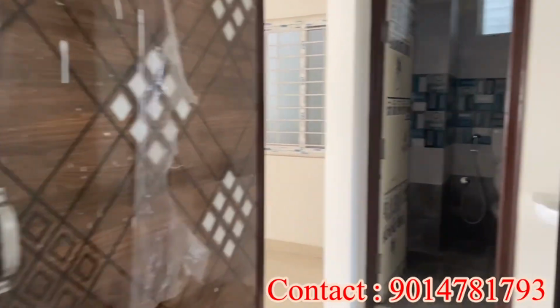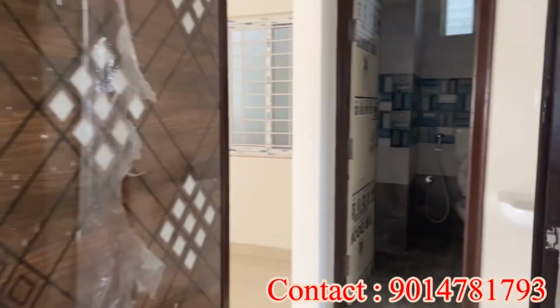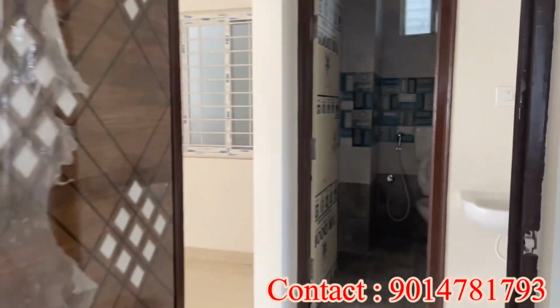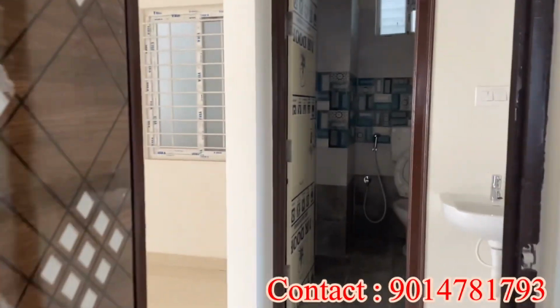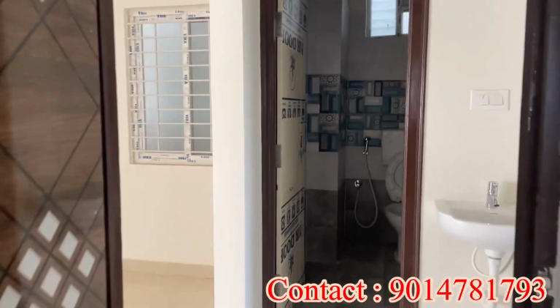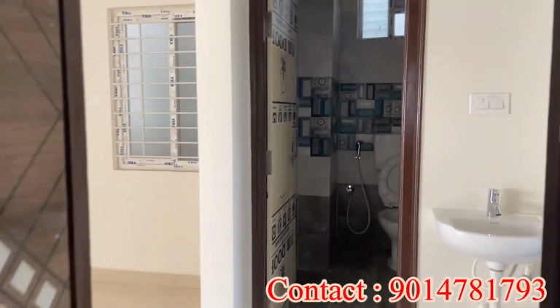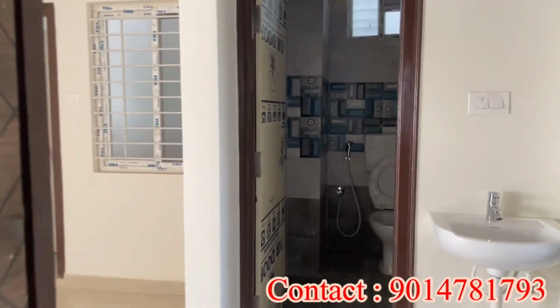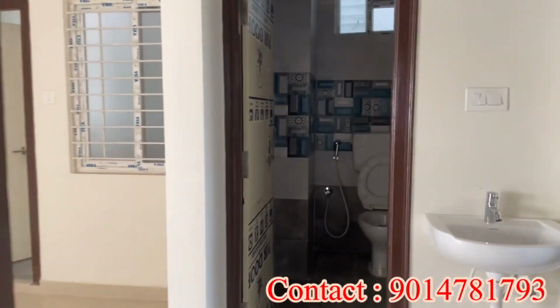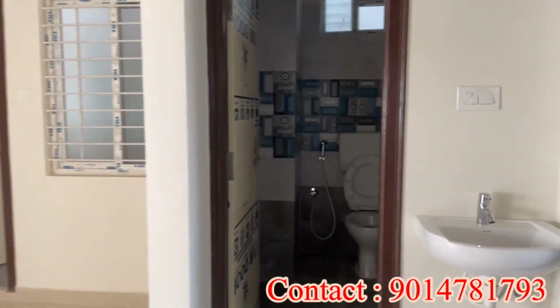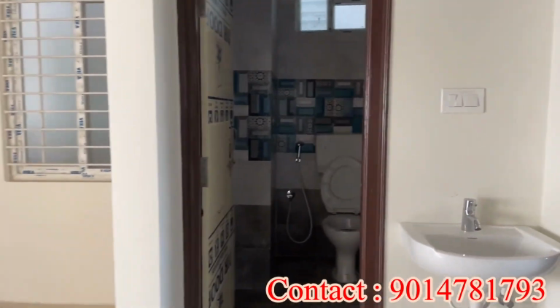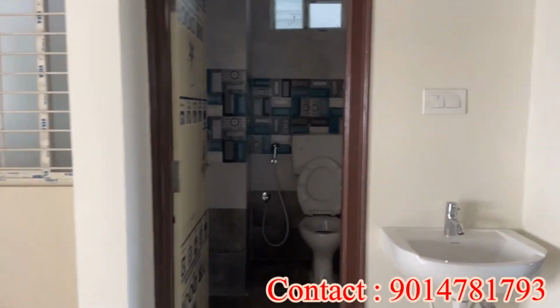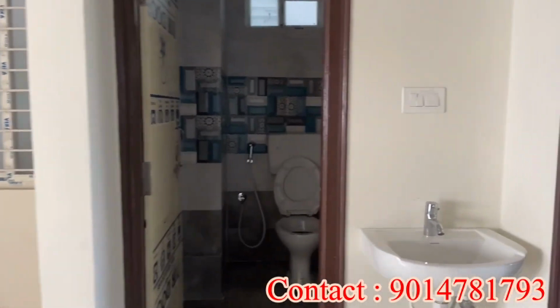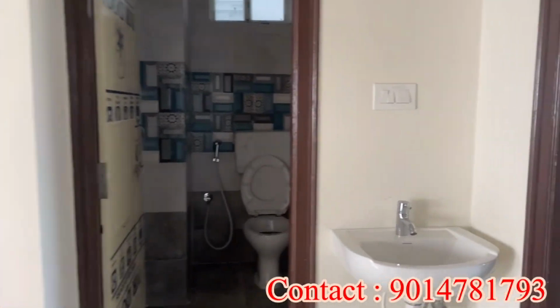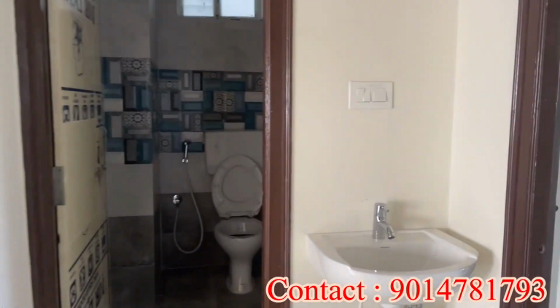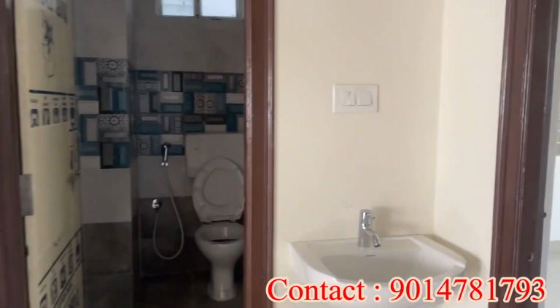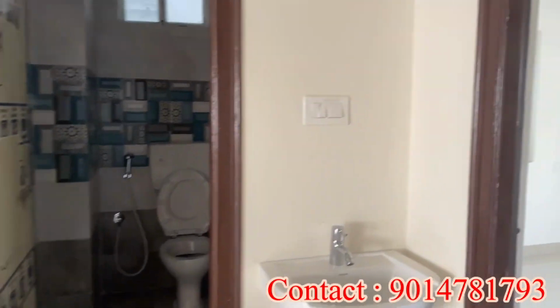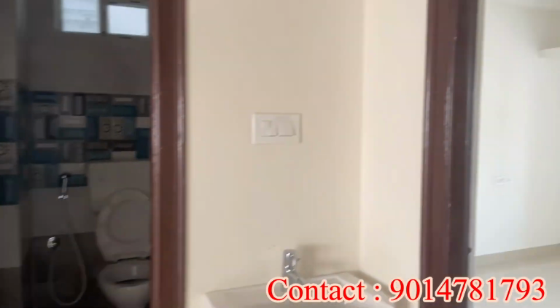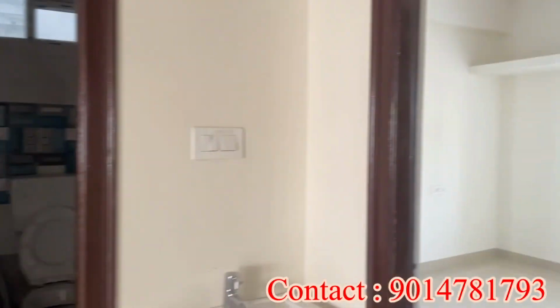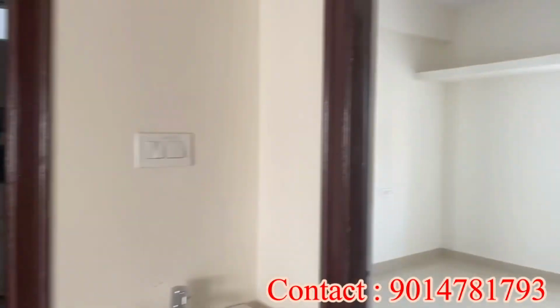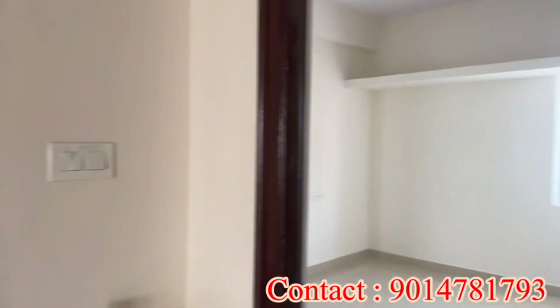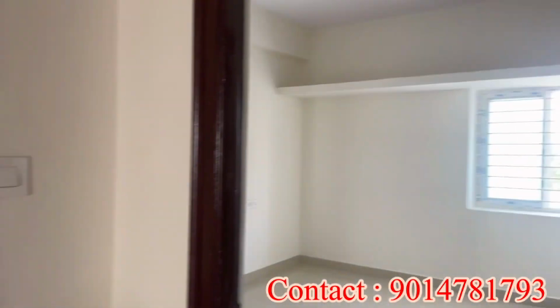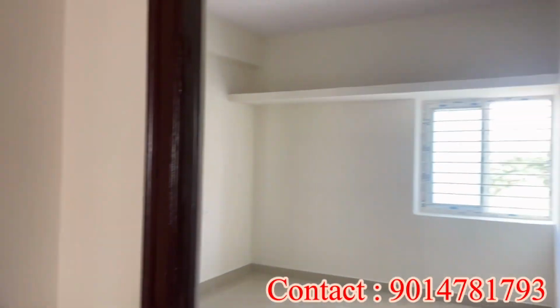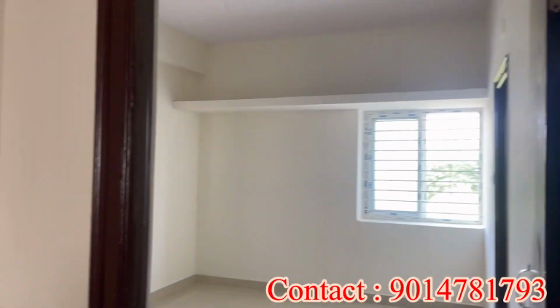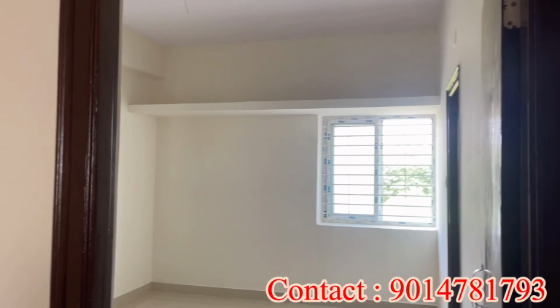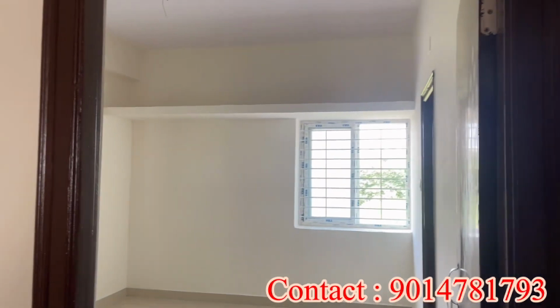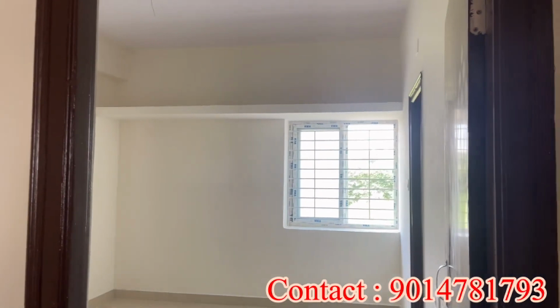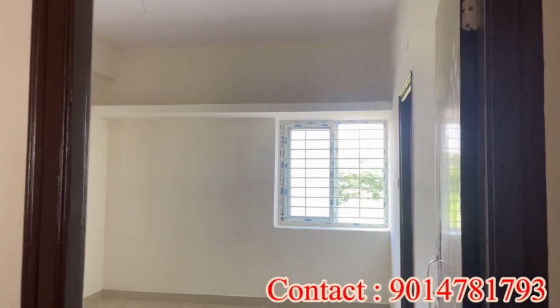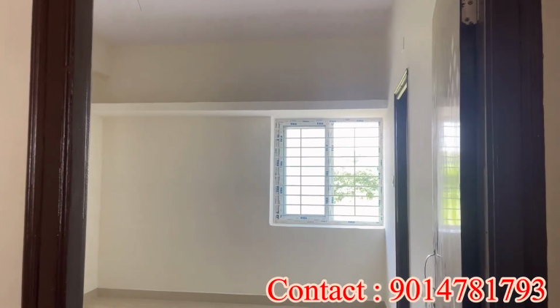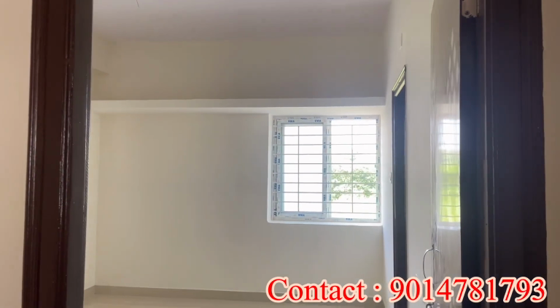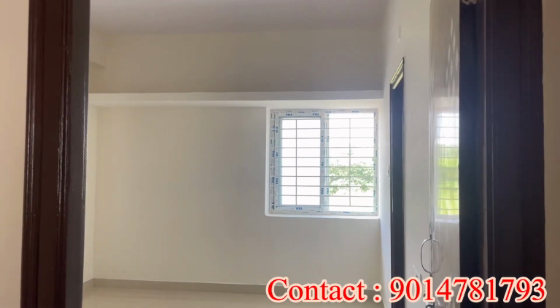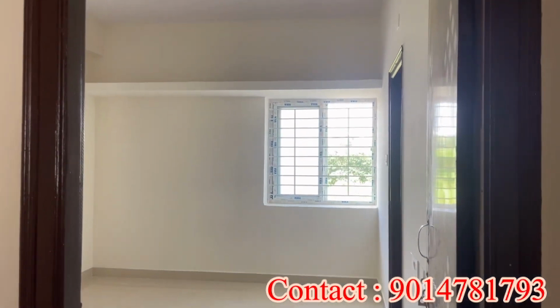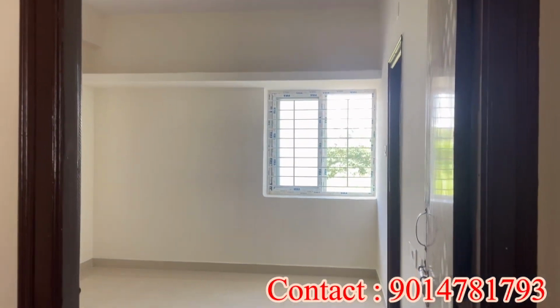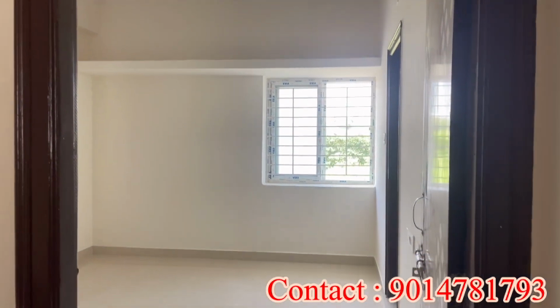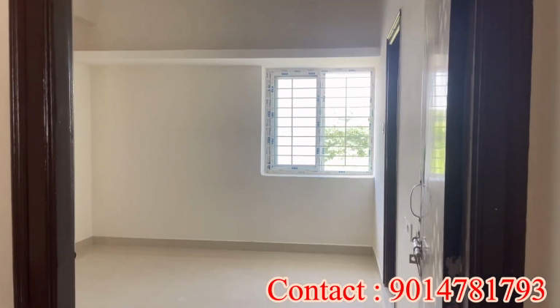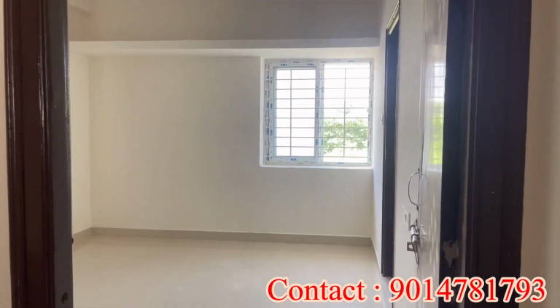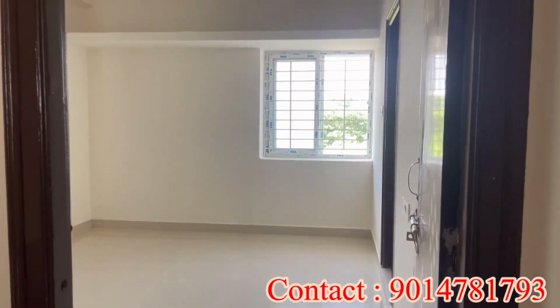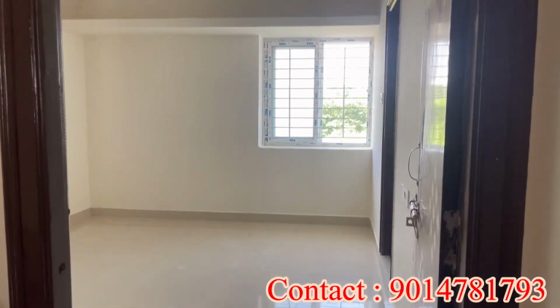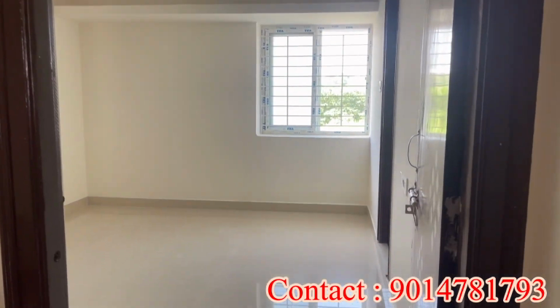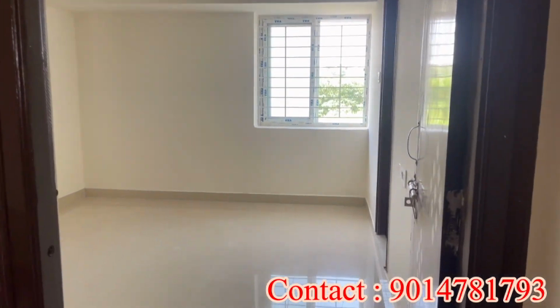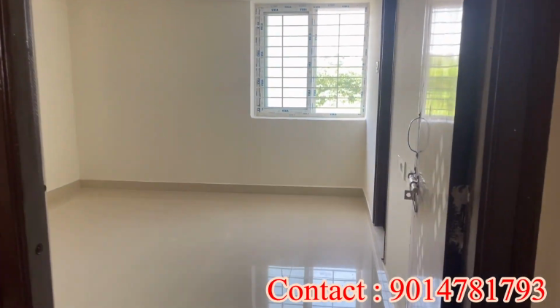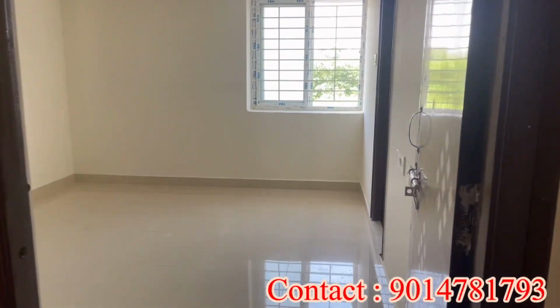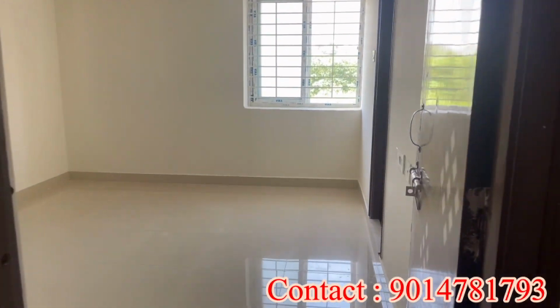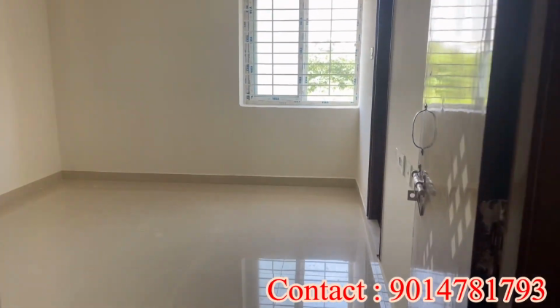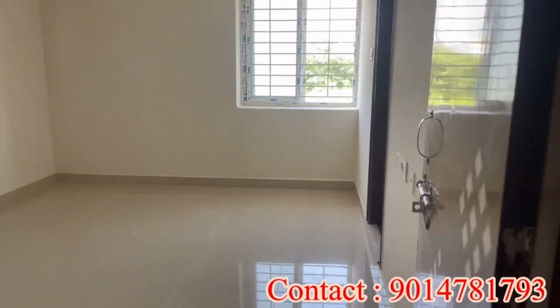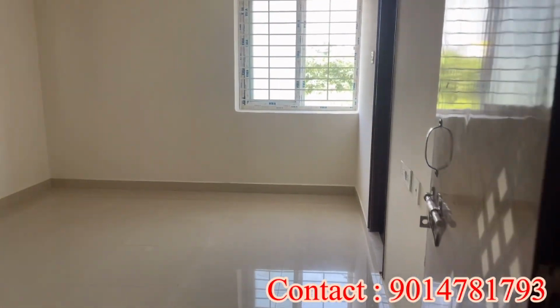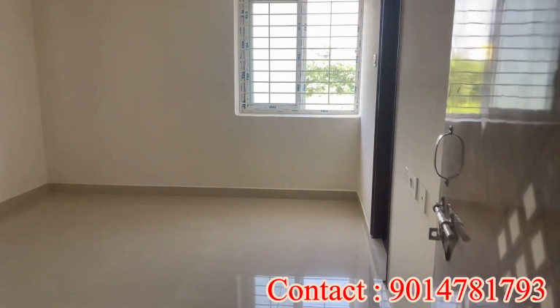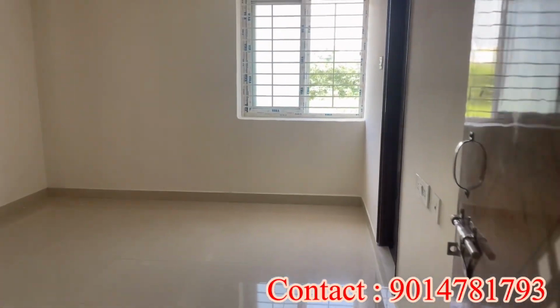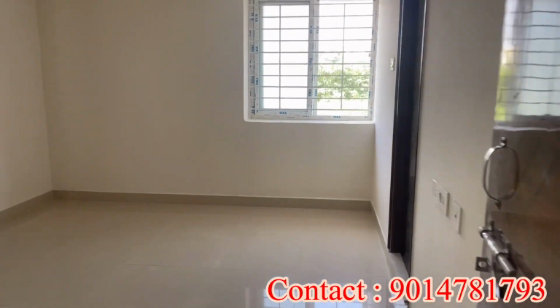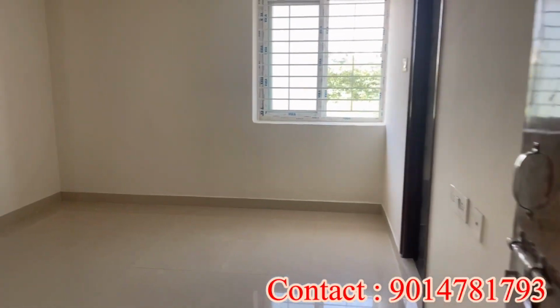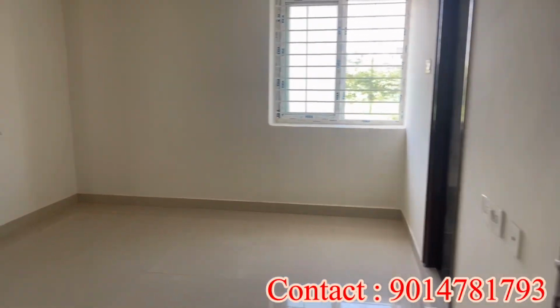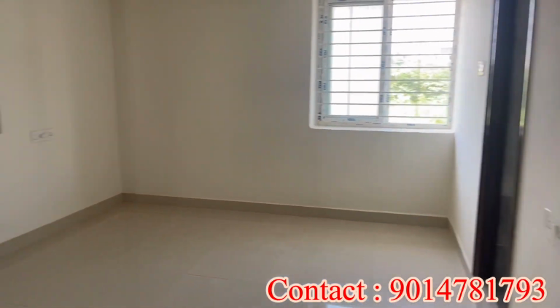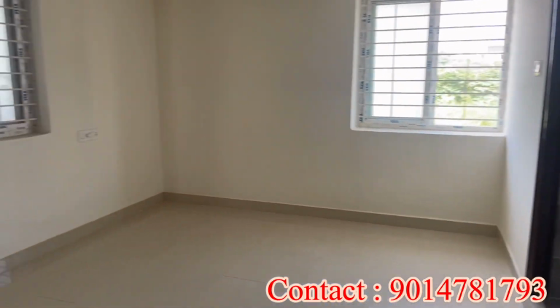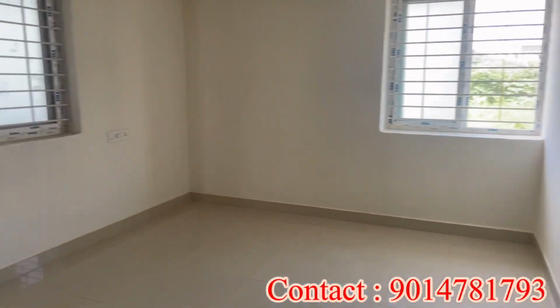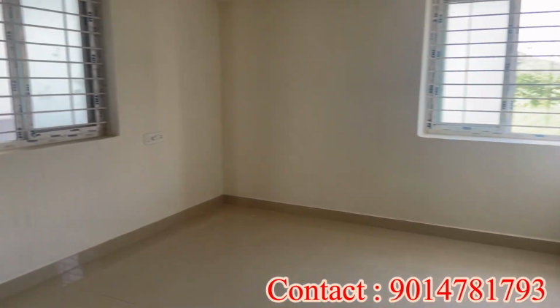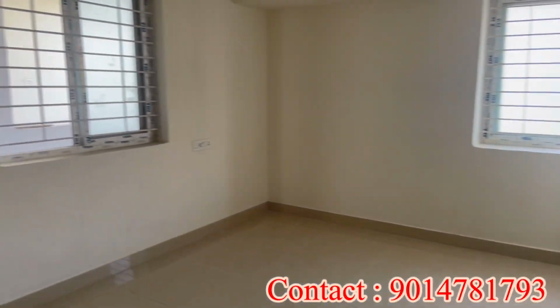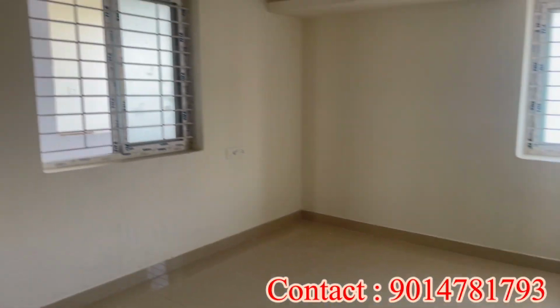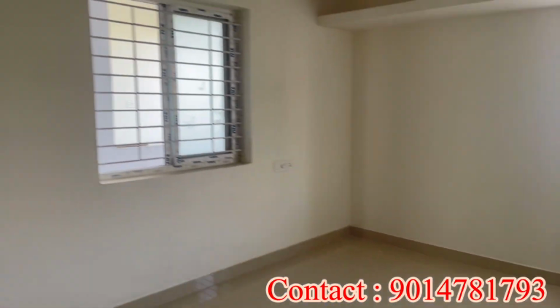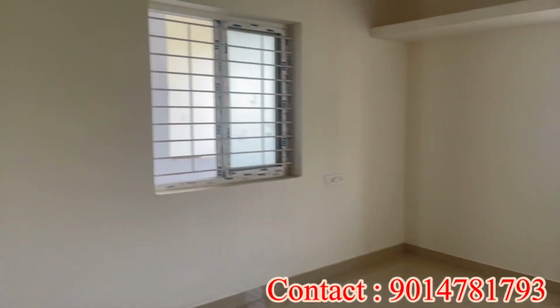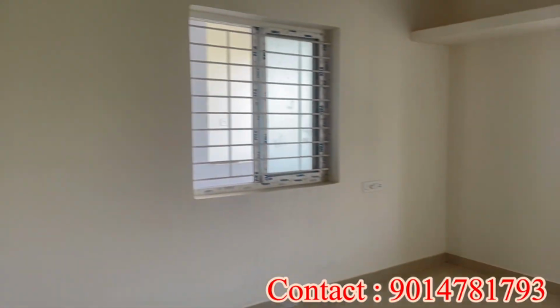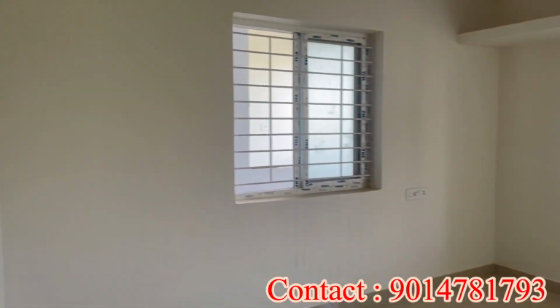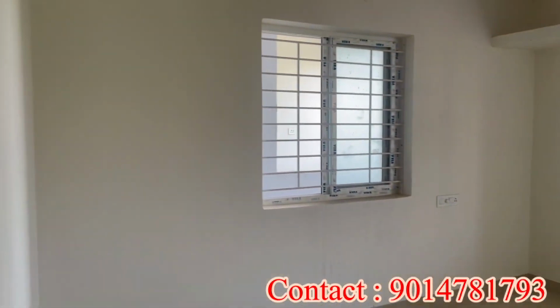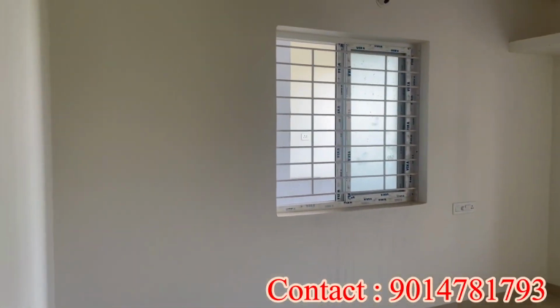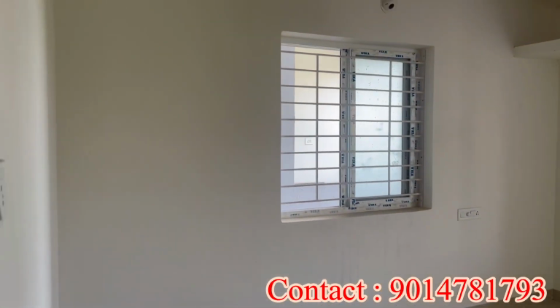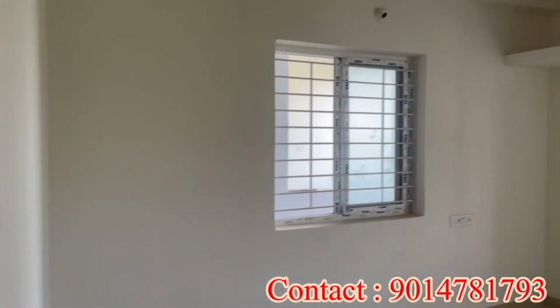If you want to see the flat for sale, you can view it clearly. We are looking at the master bedroom, which has an attached washroom.